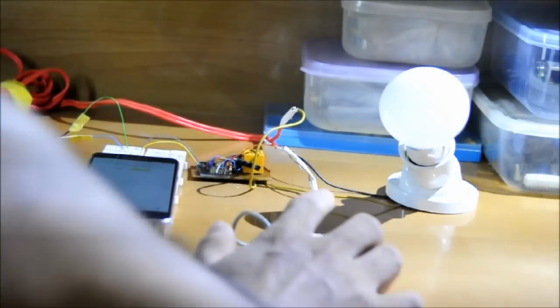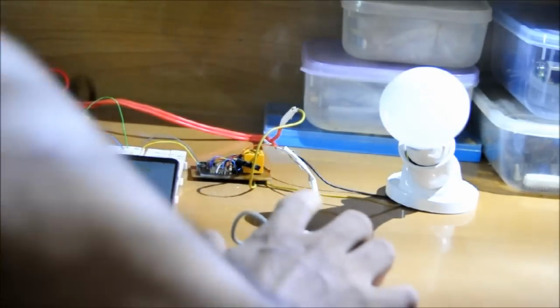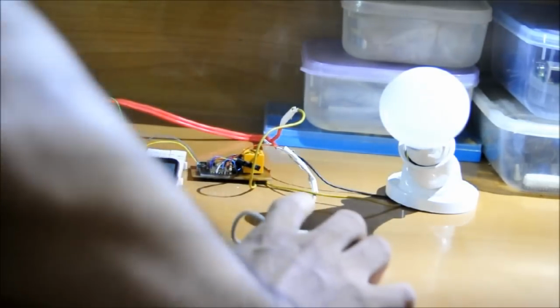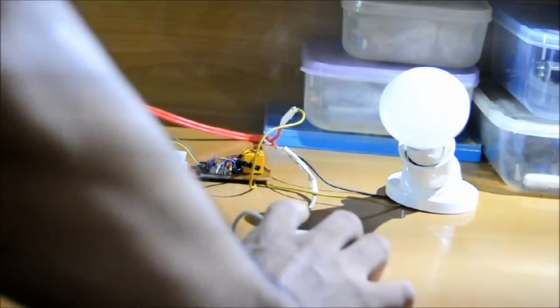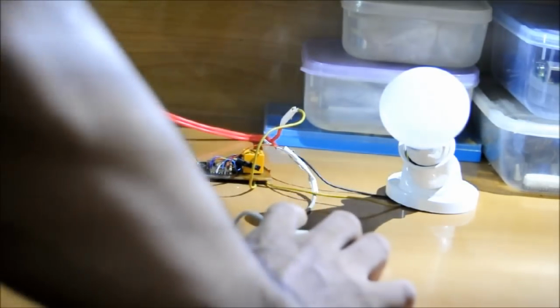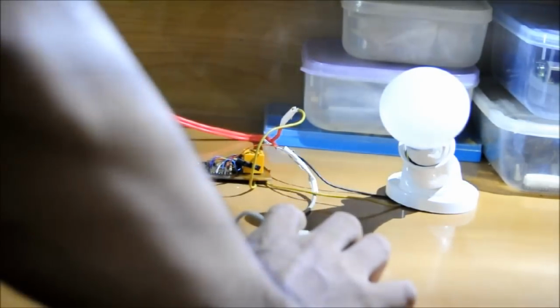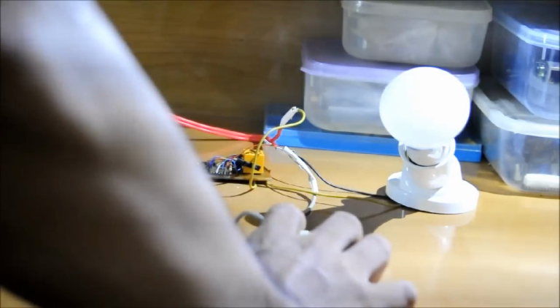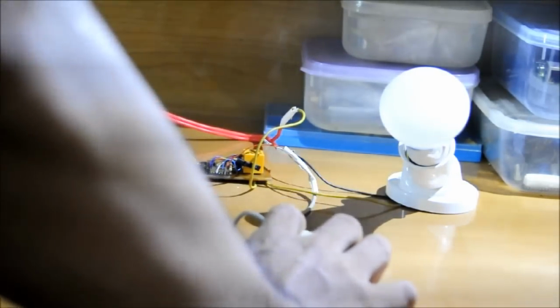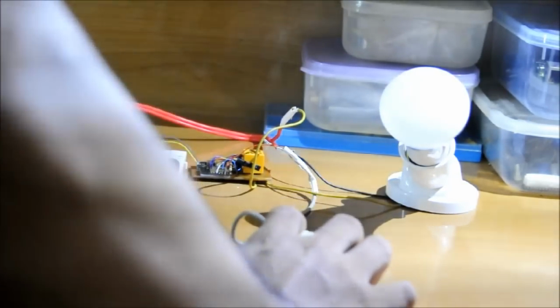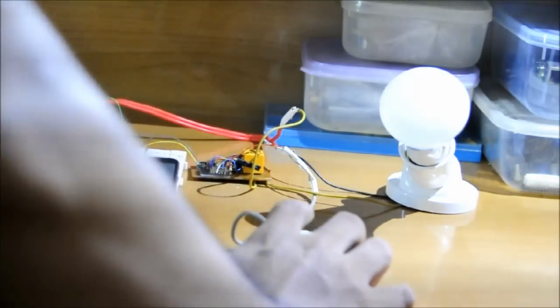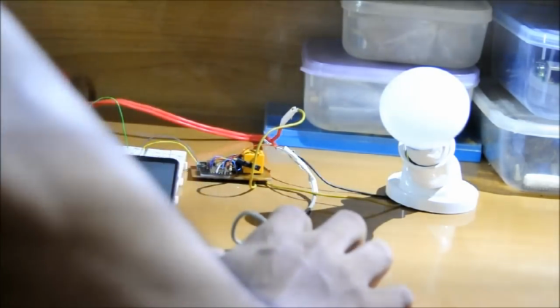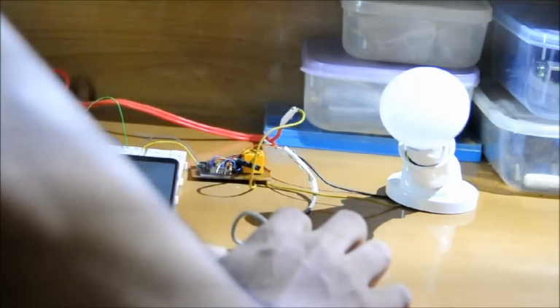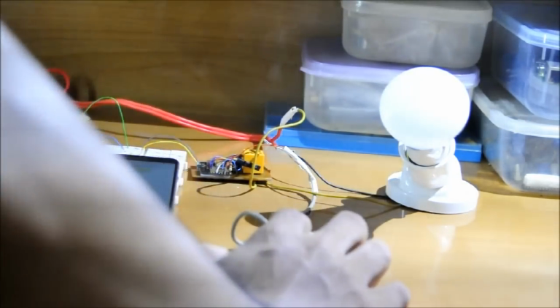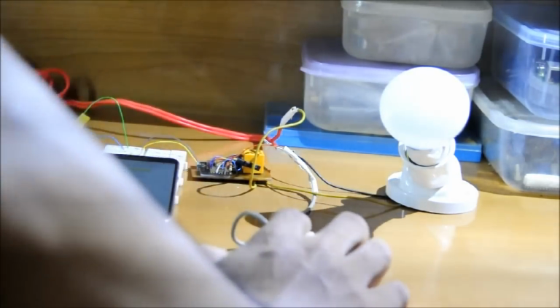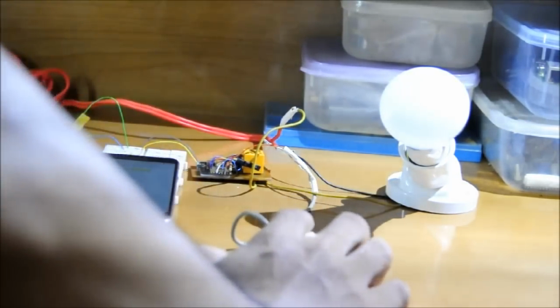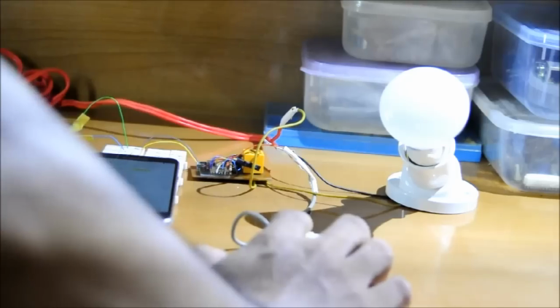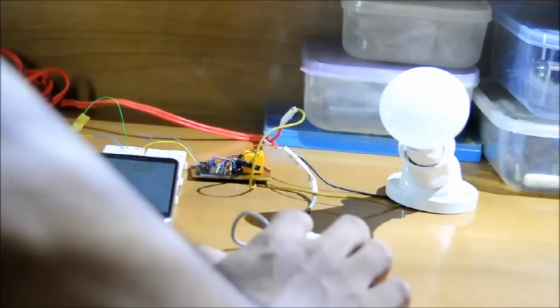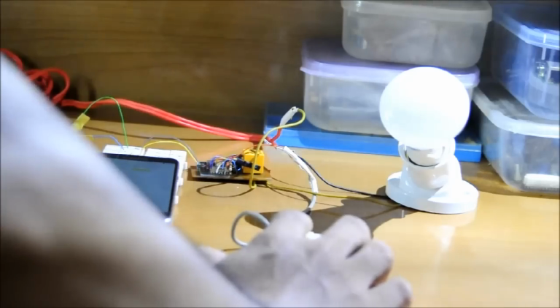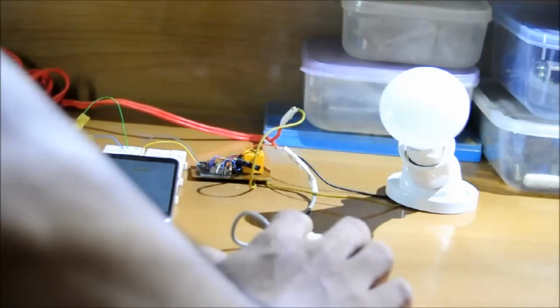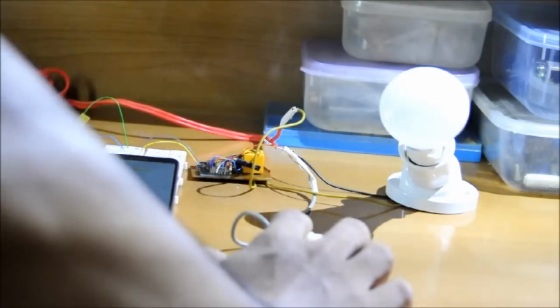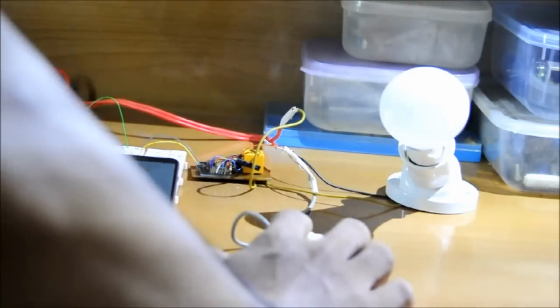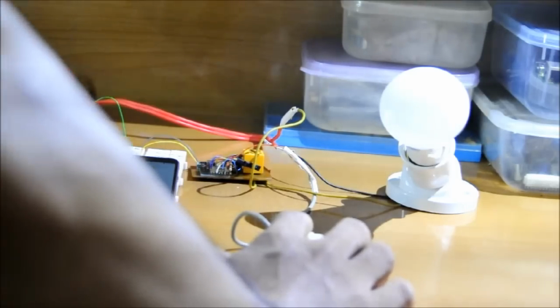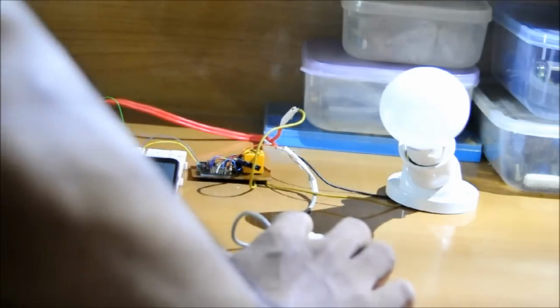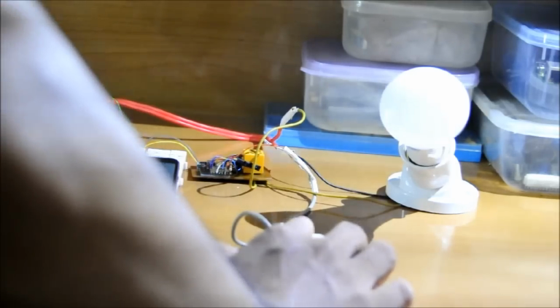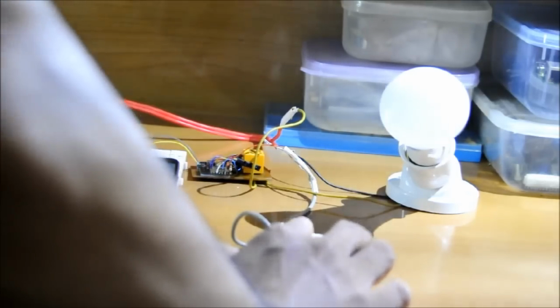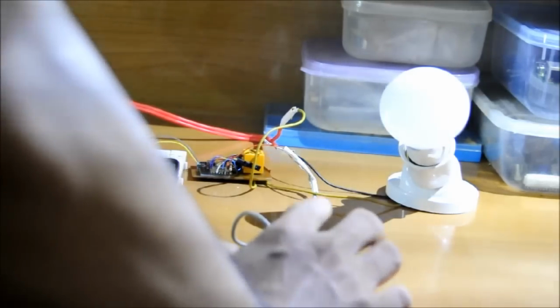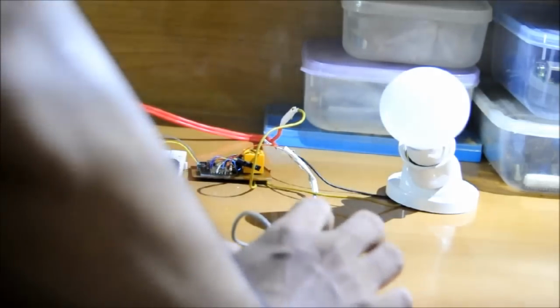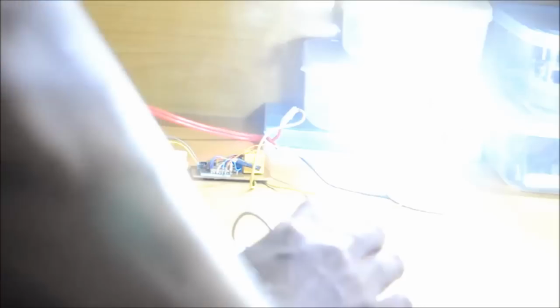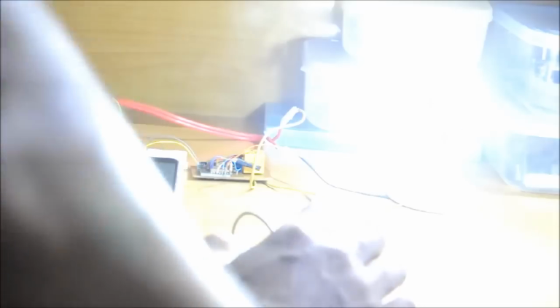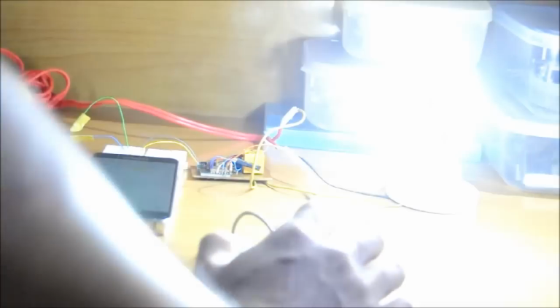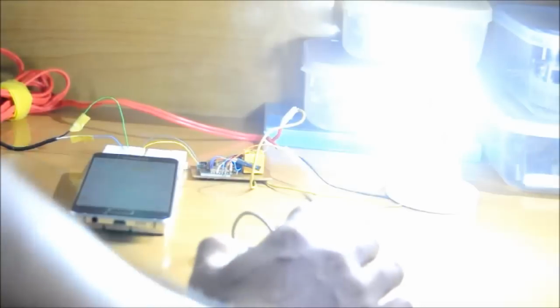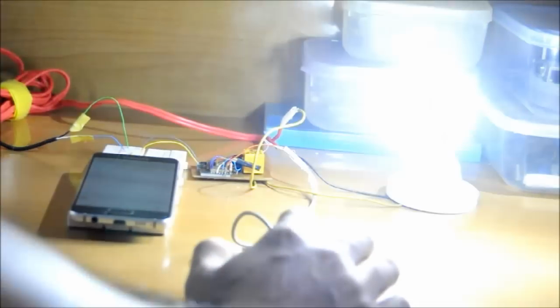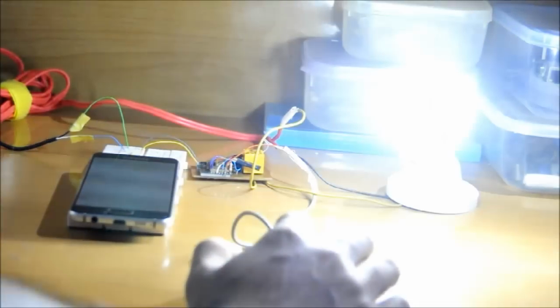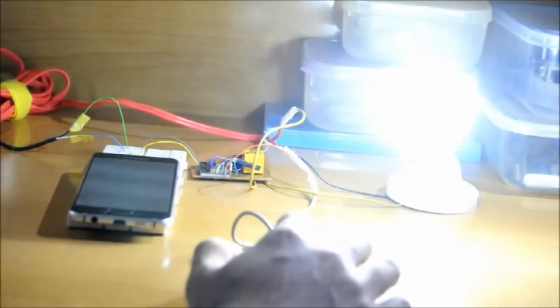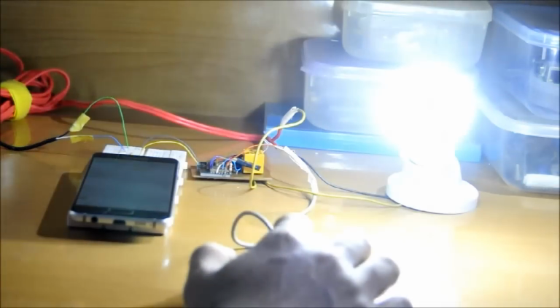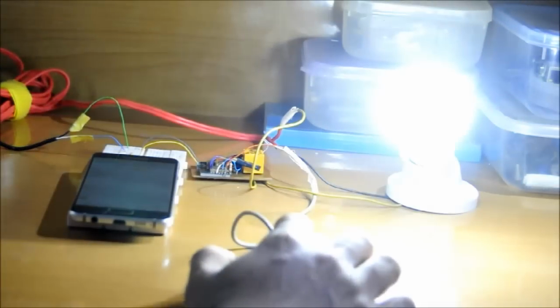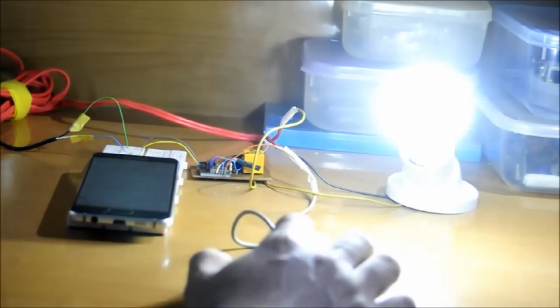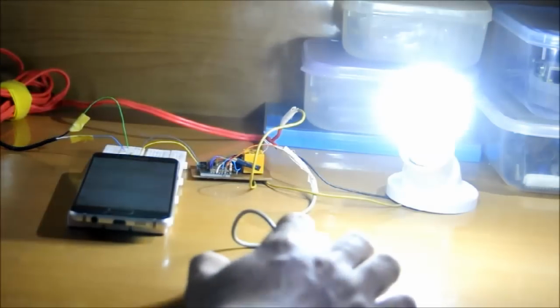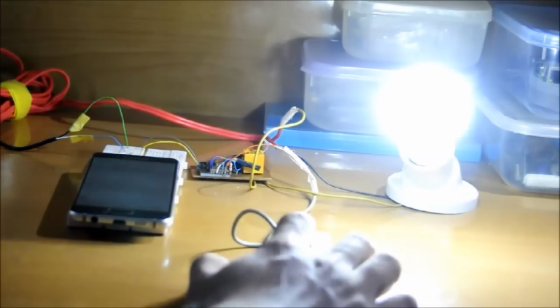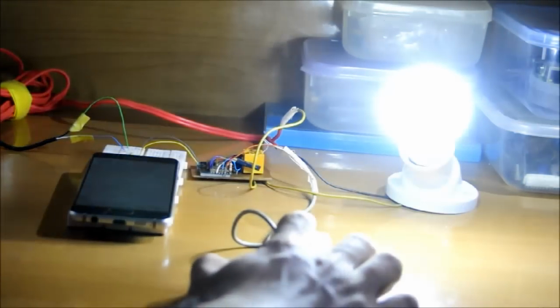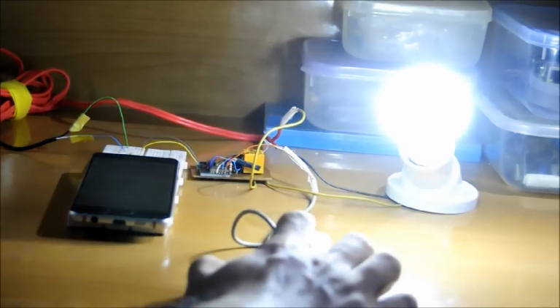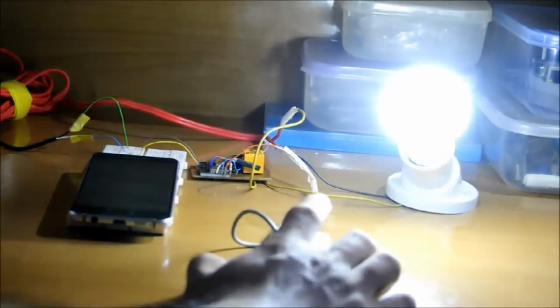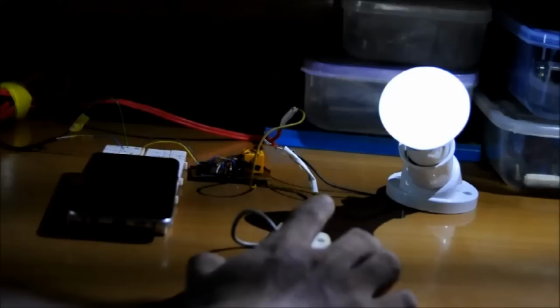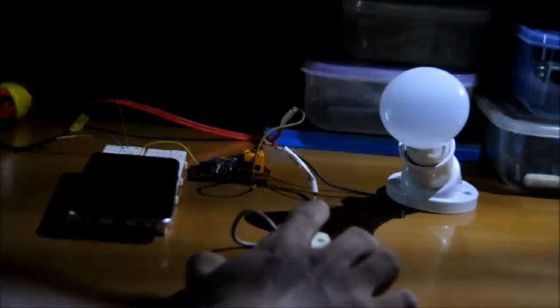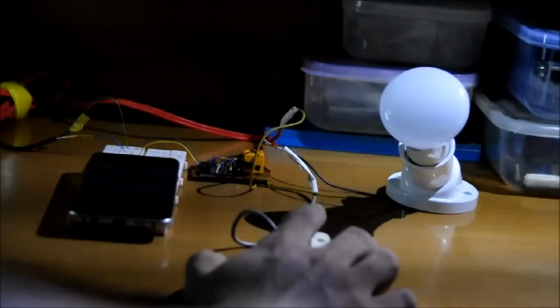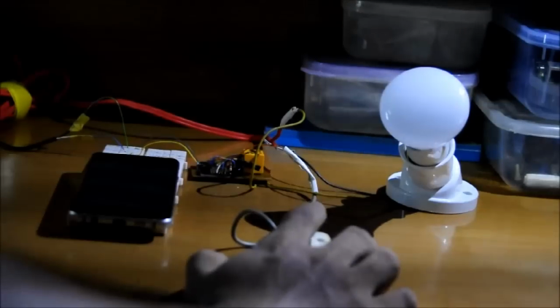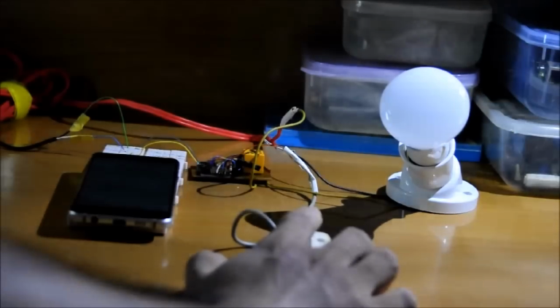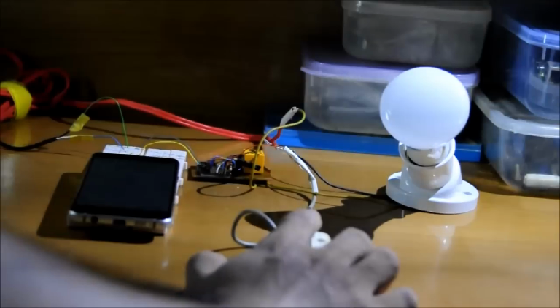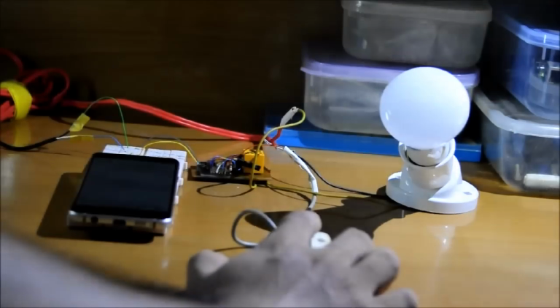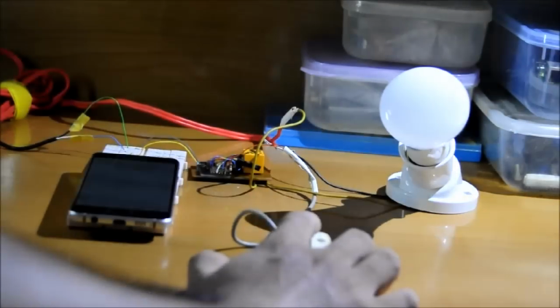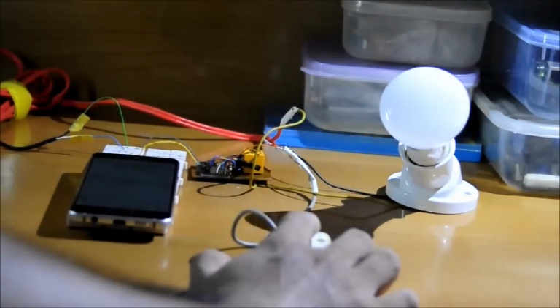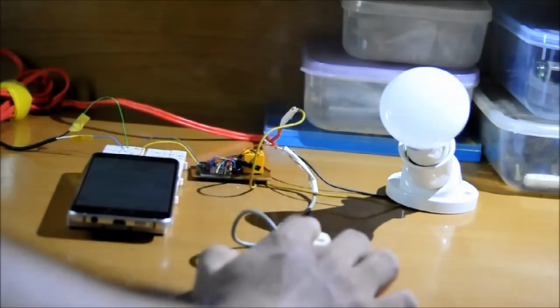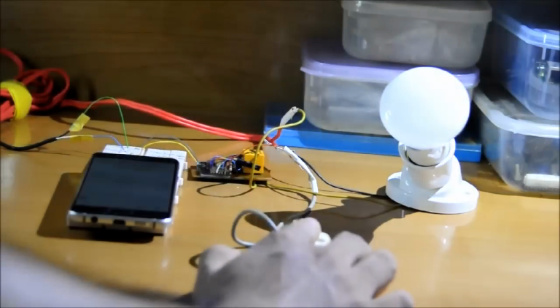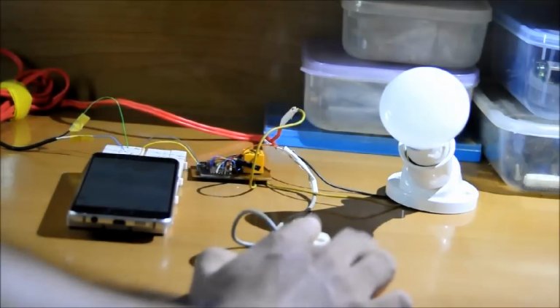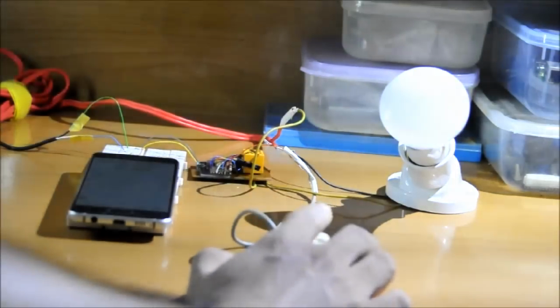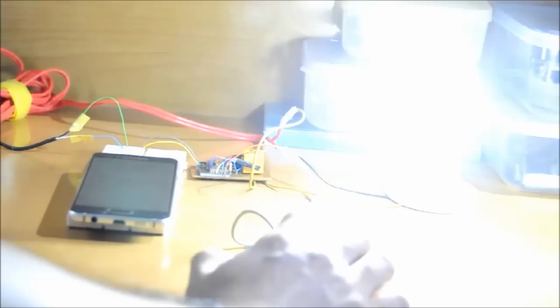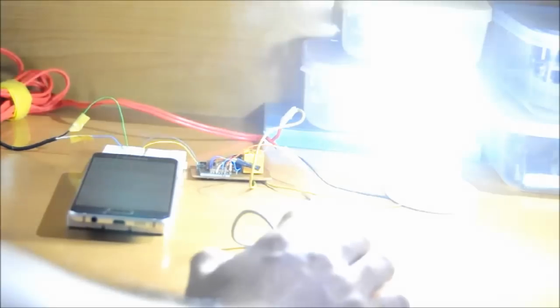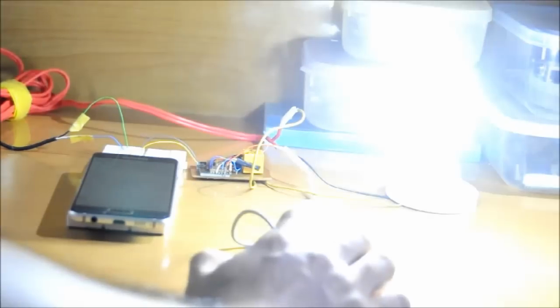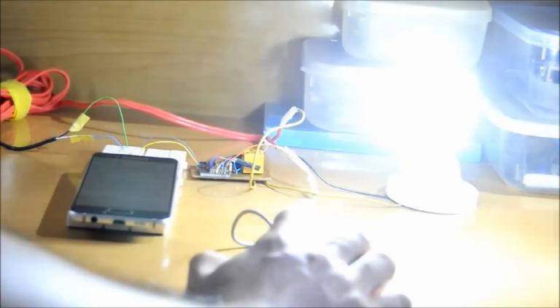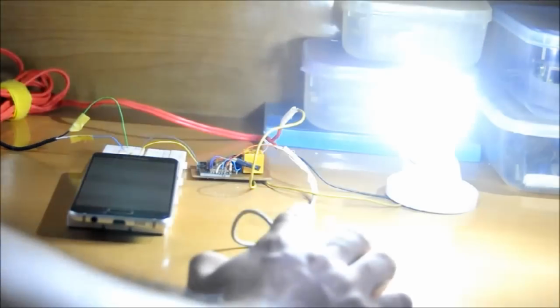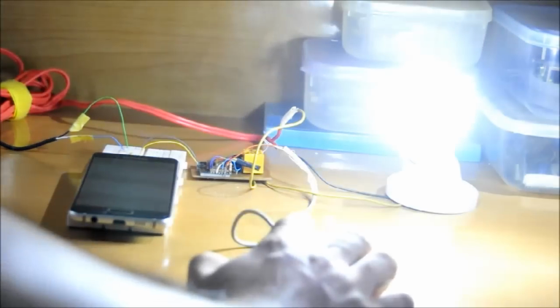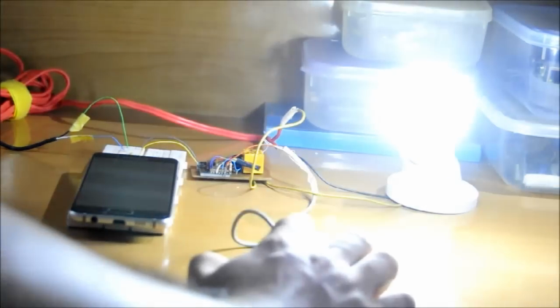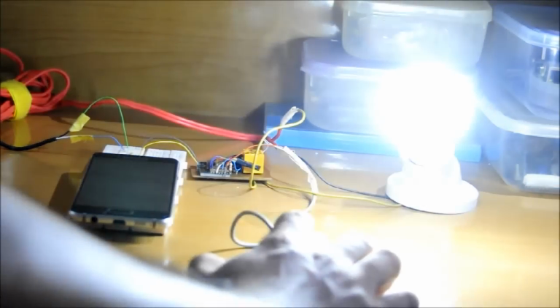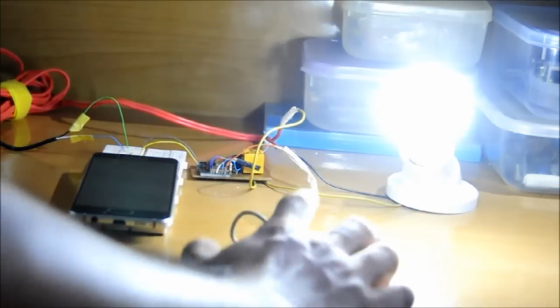Now I can control the light locally. Switch on, off, on, off.